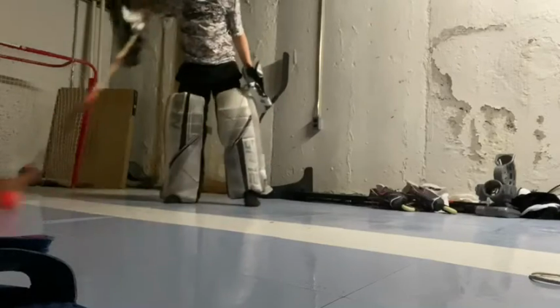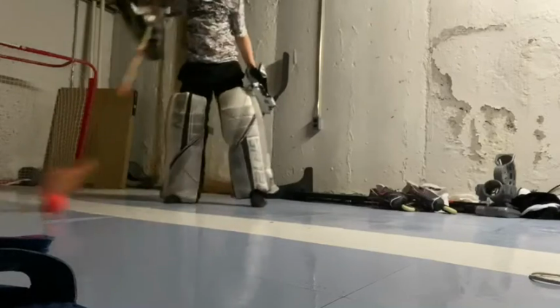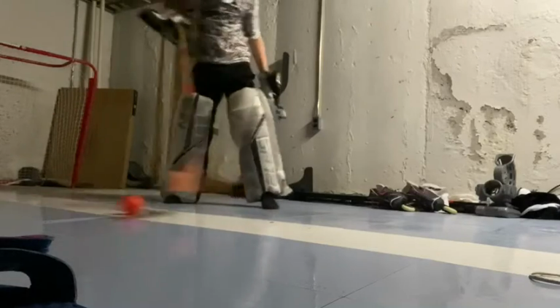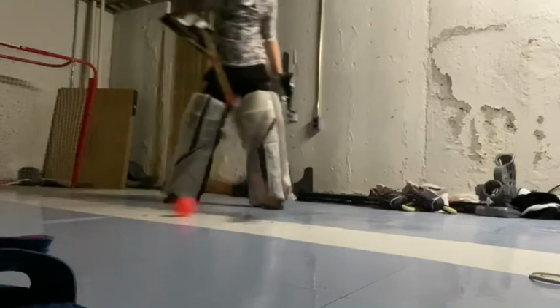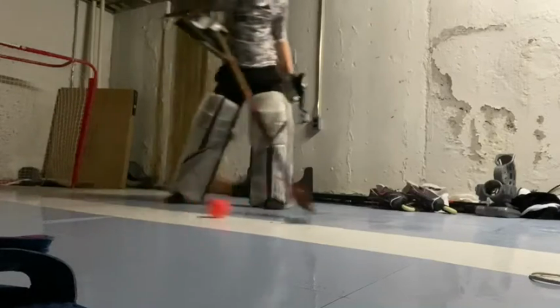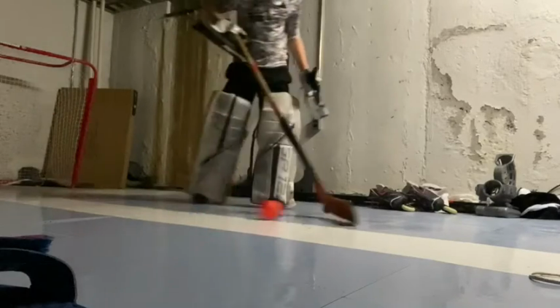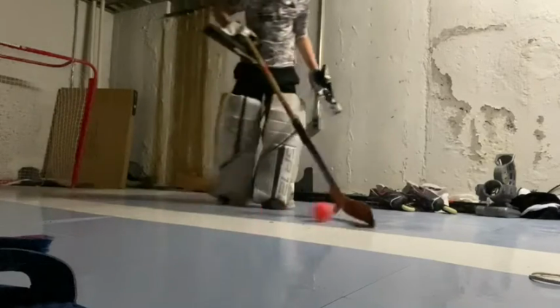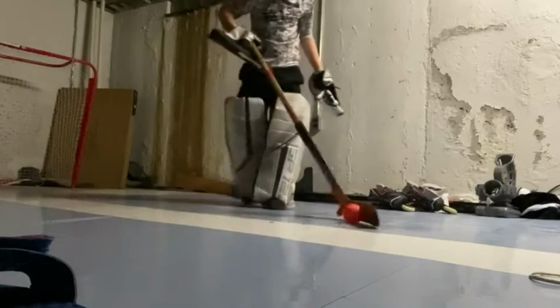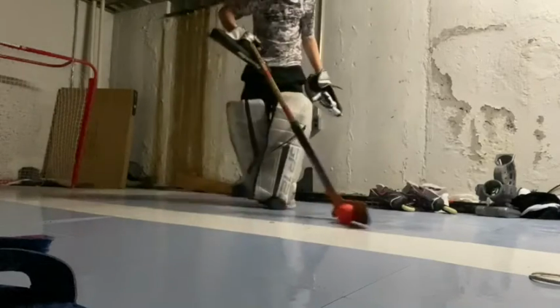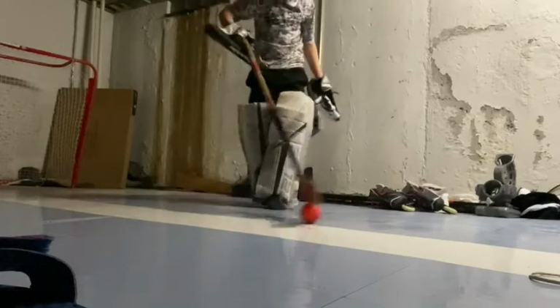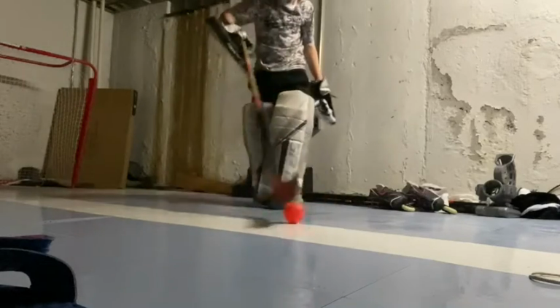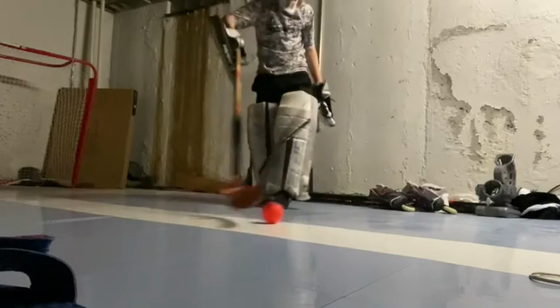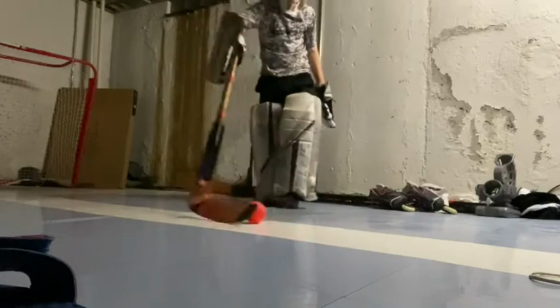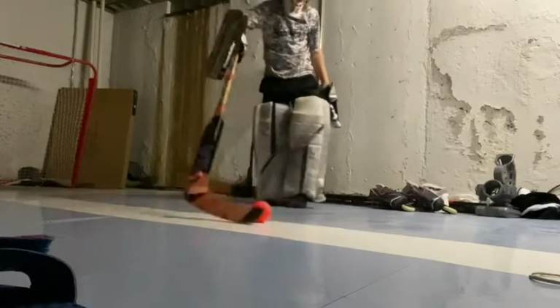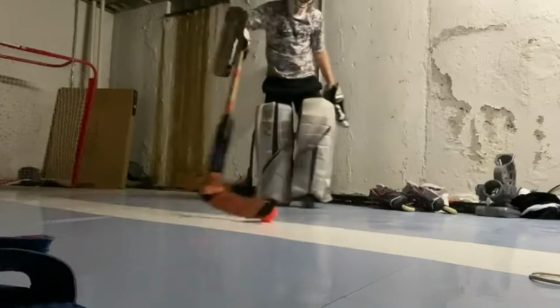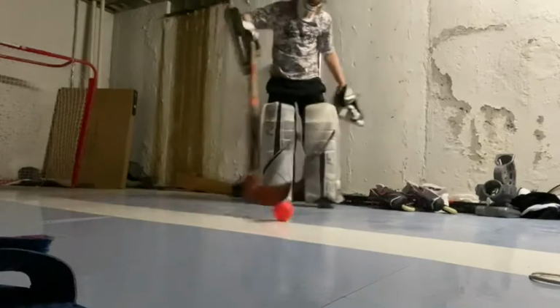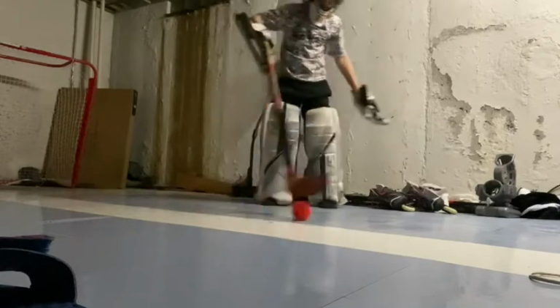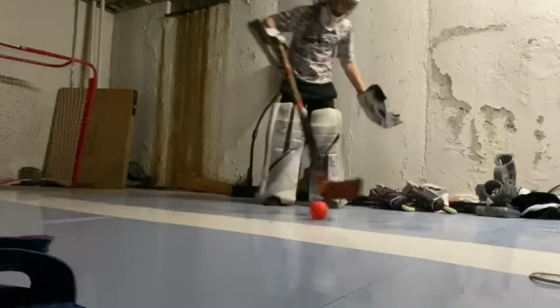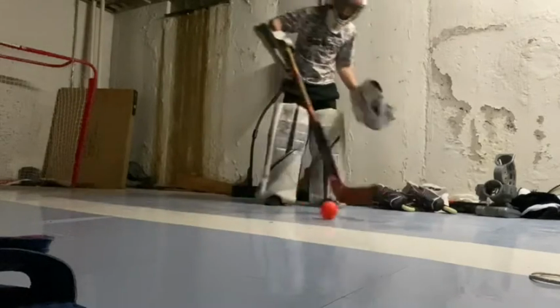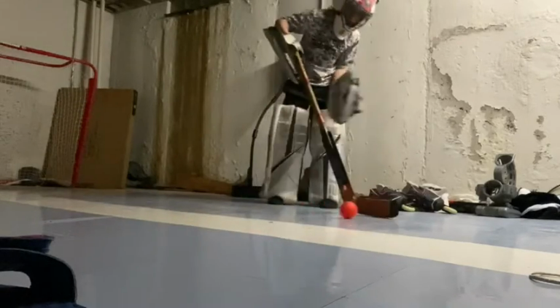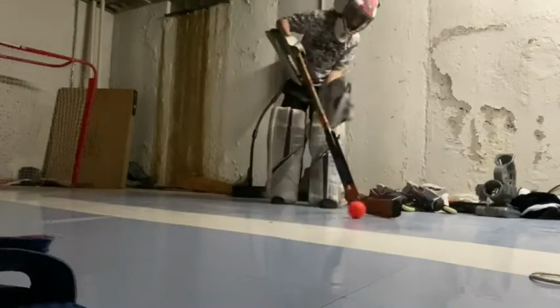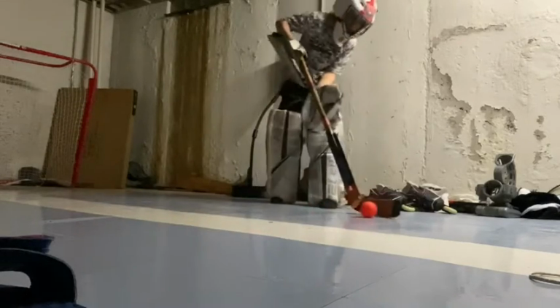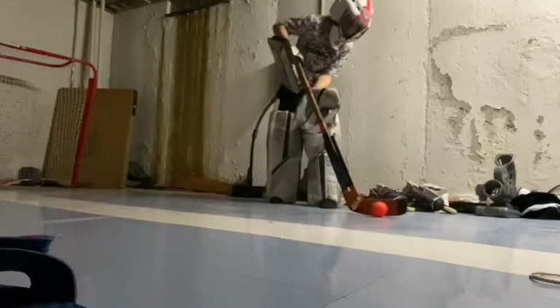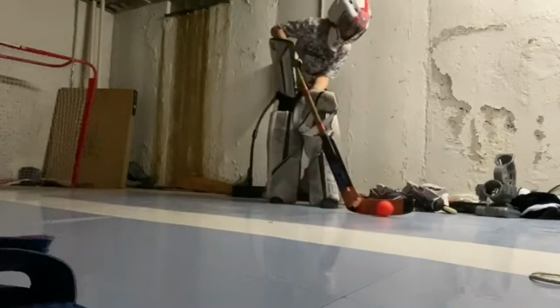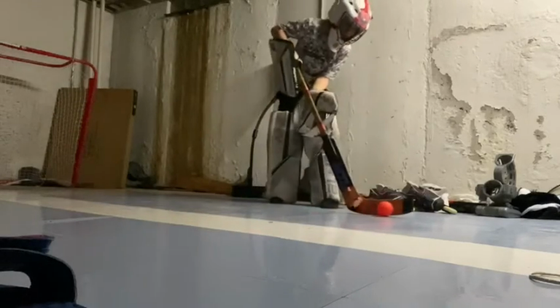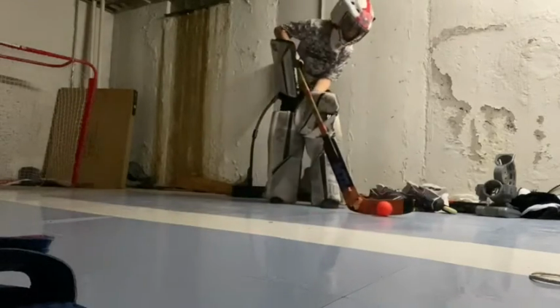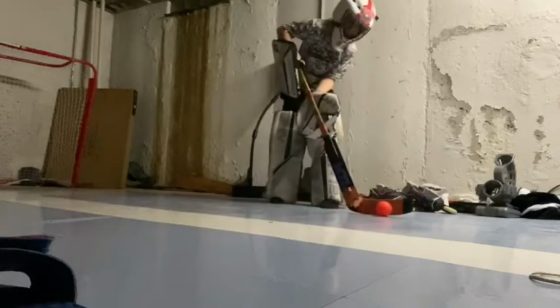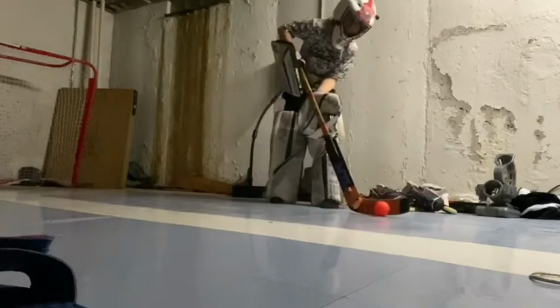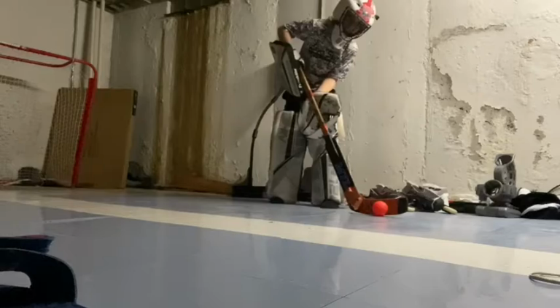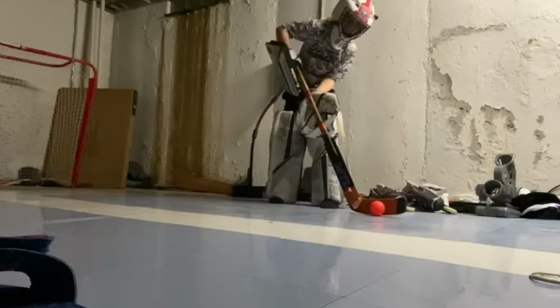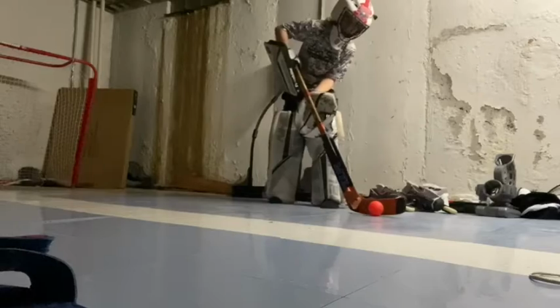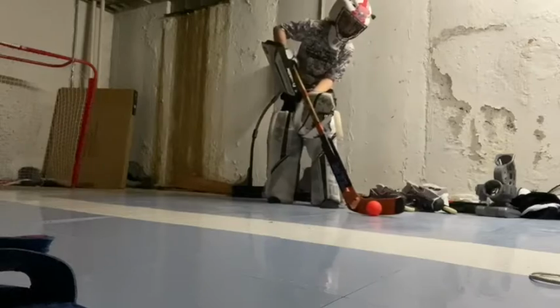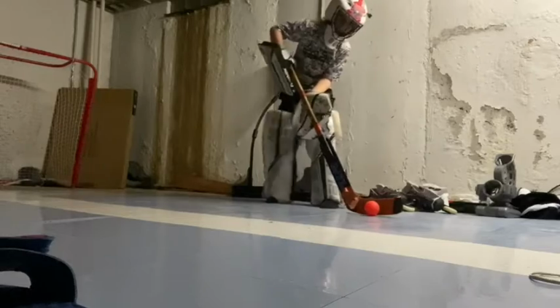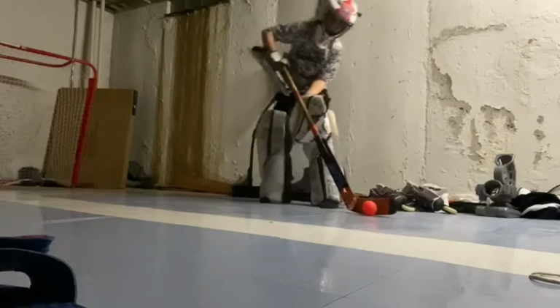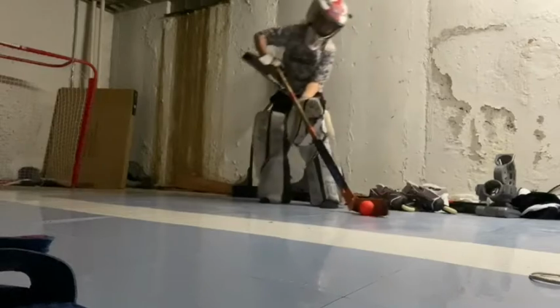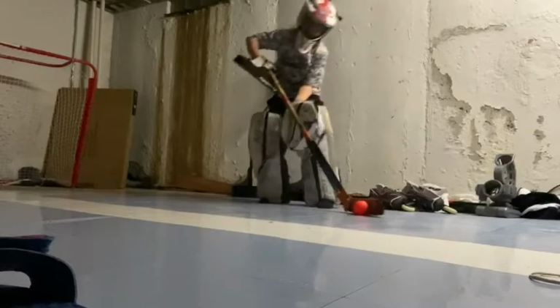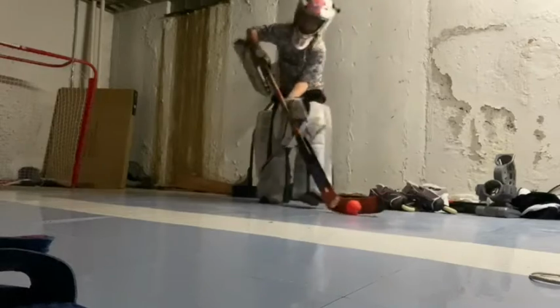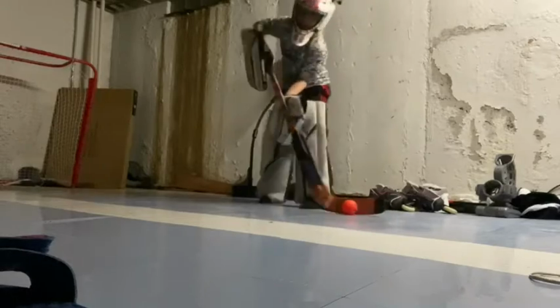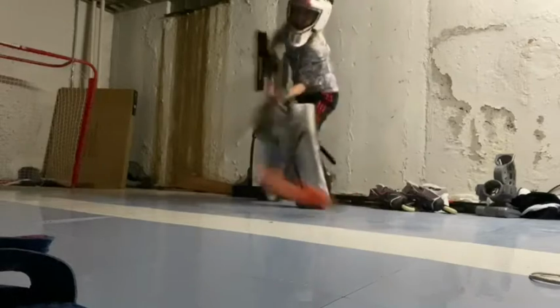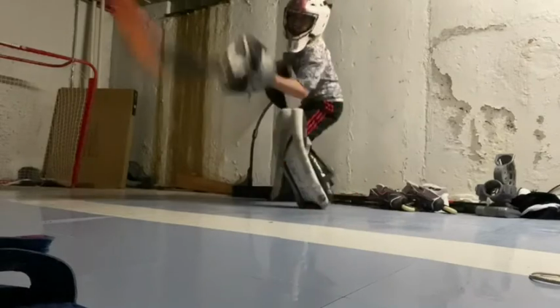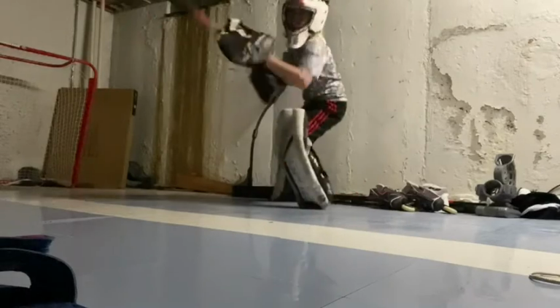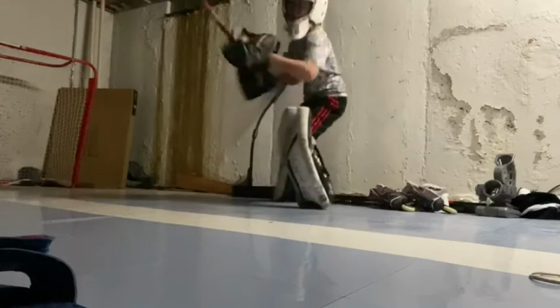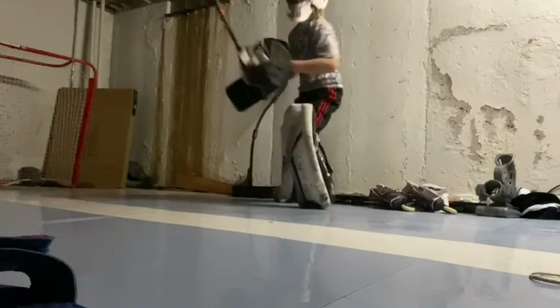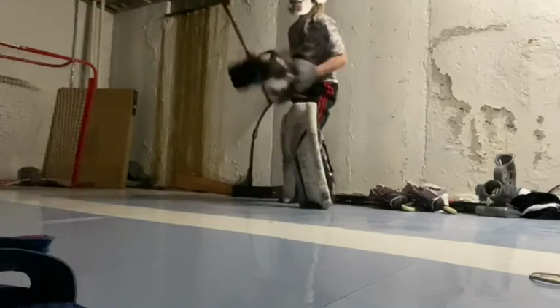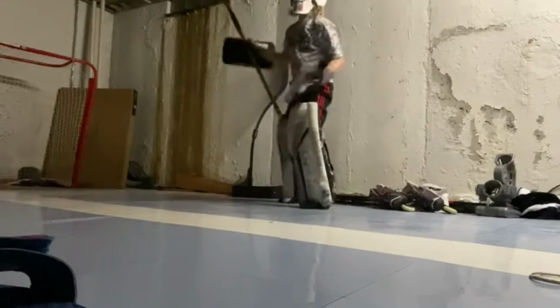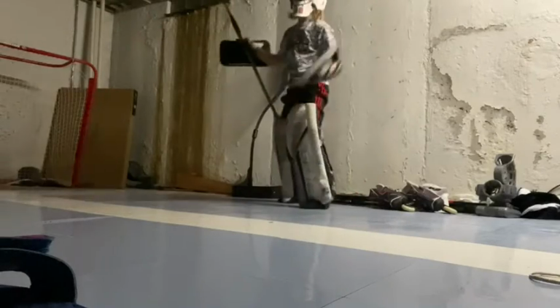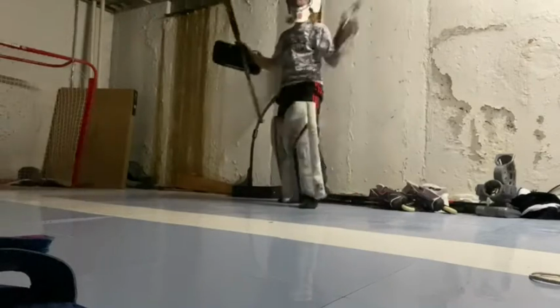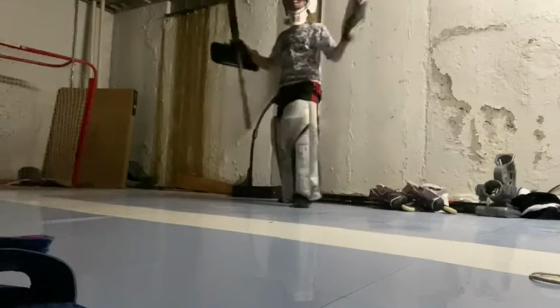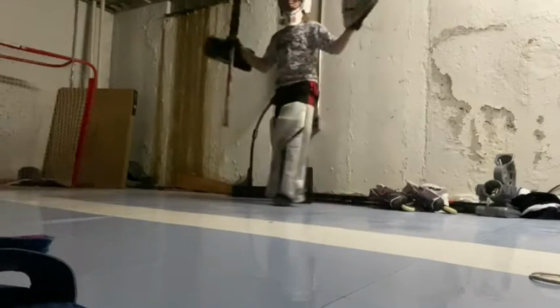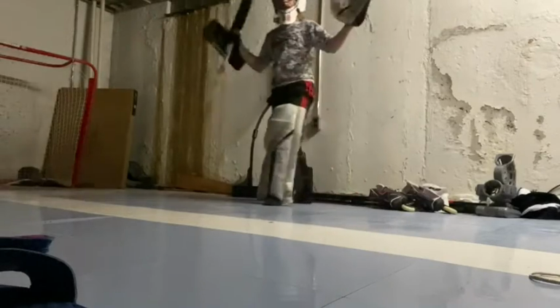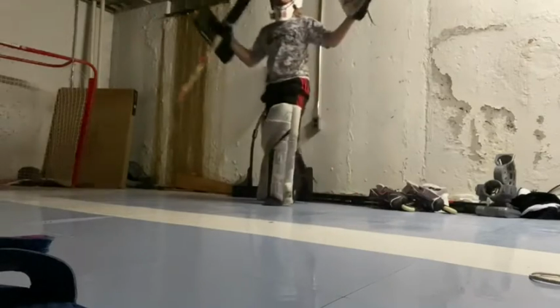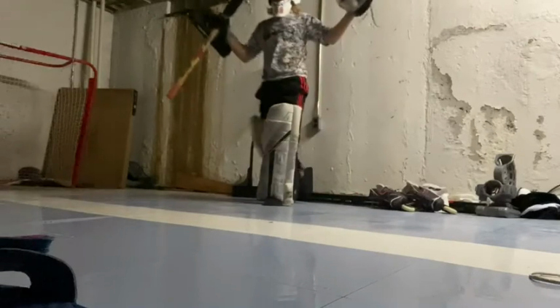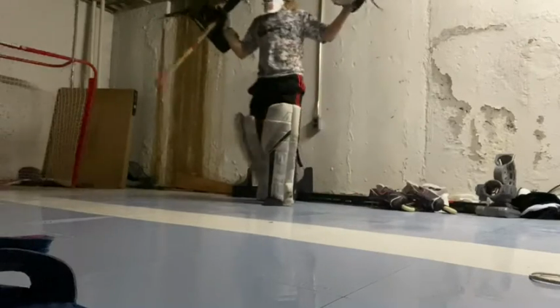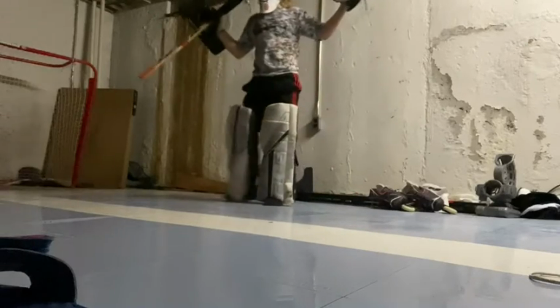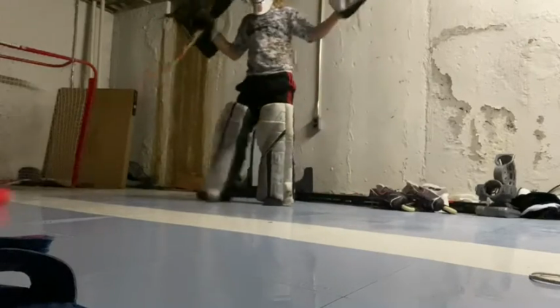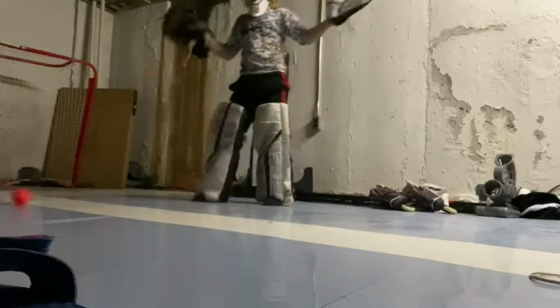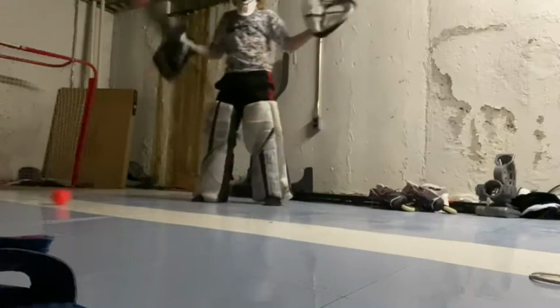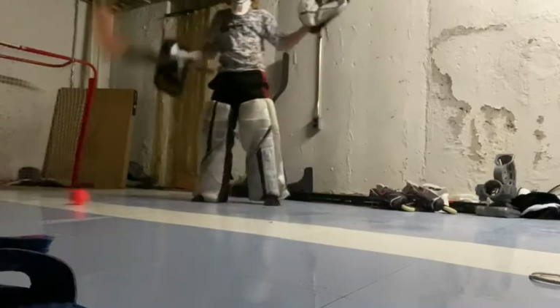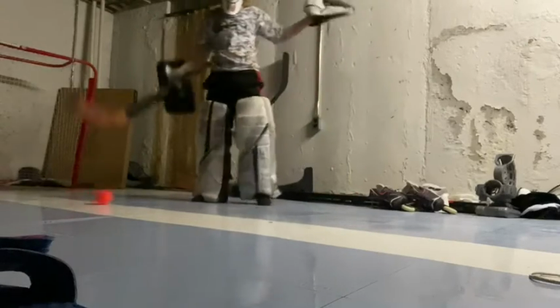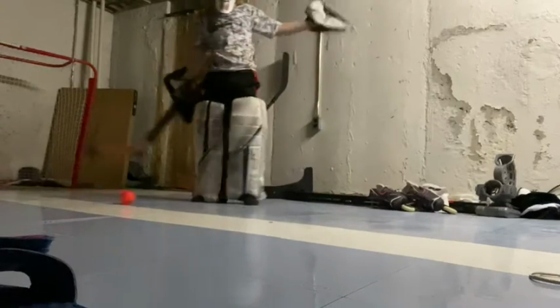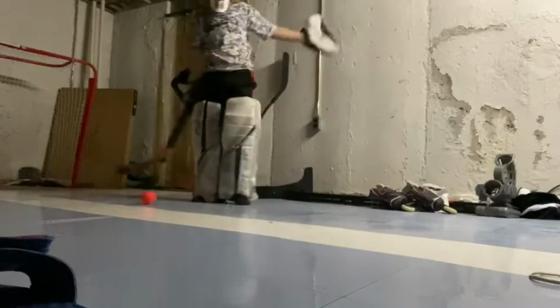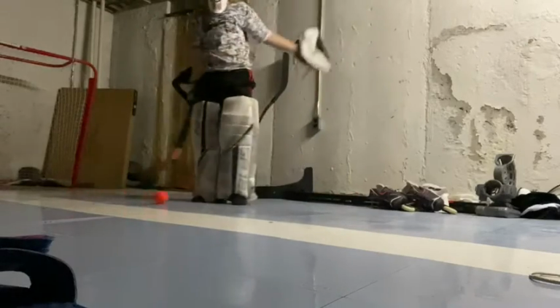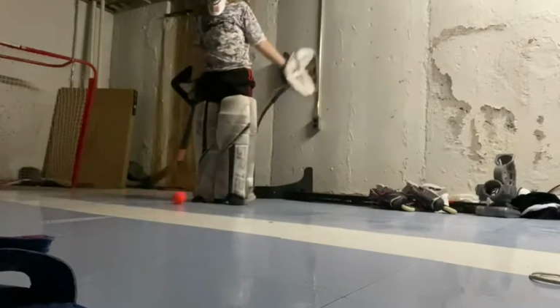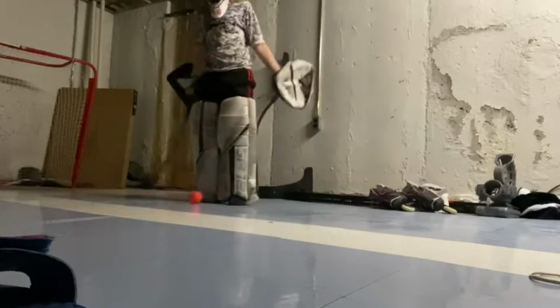If somebody did a shot, you give them a pretty greasy wiggle and you have all the dragger rights.